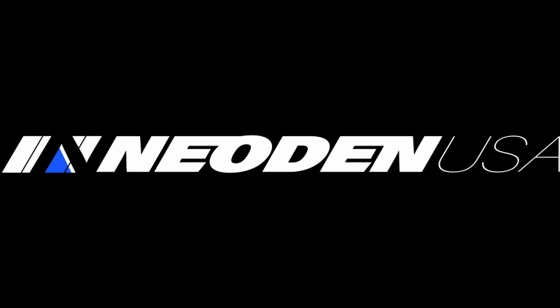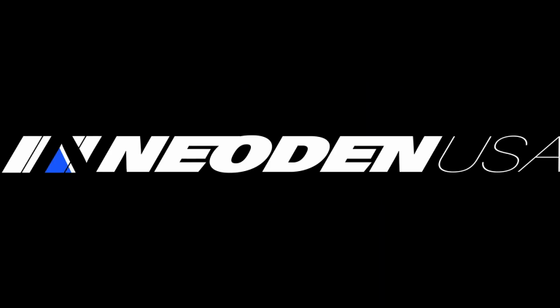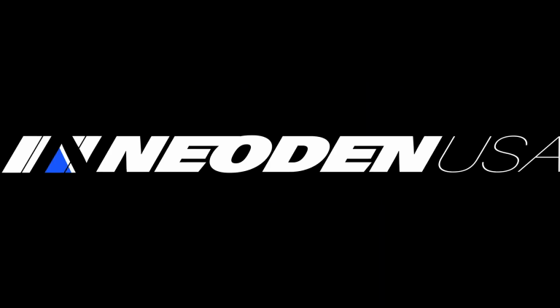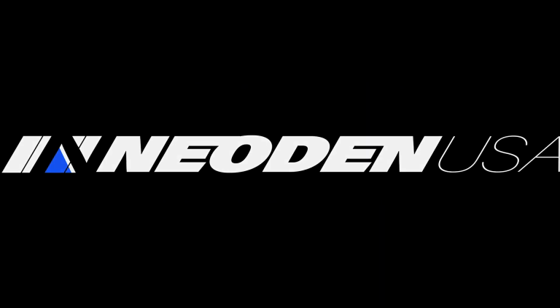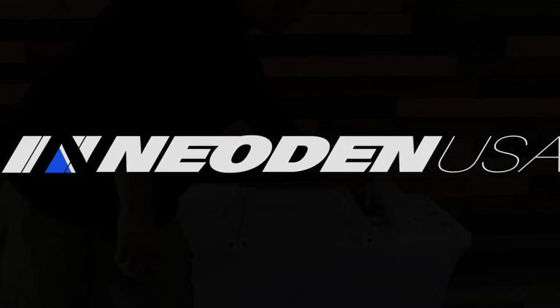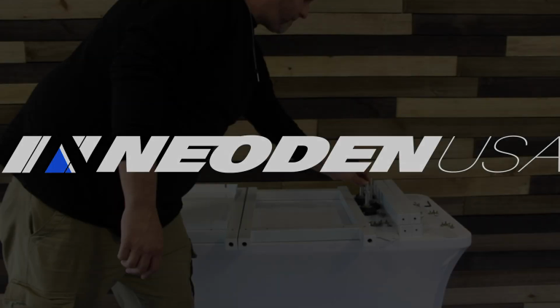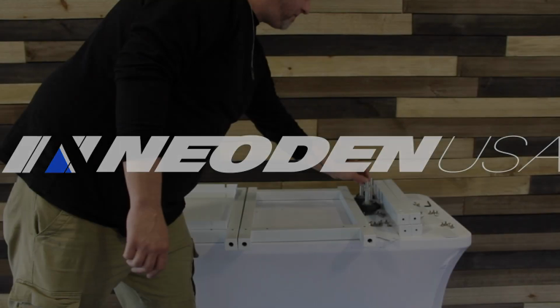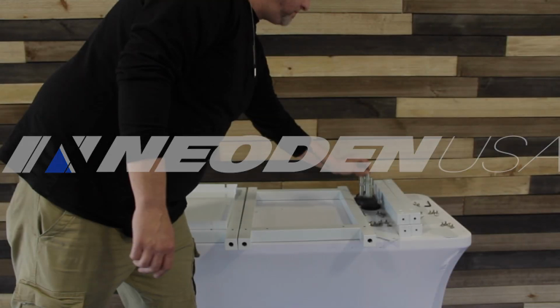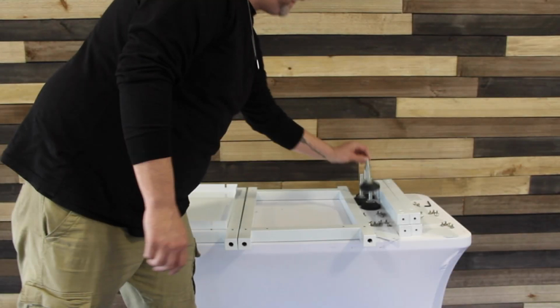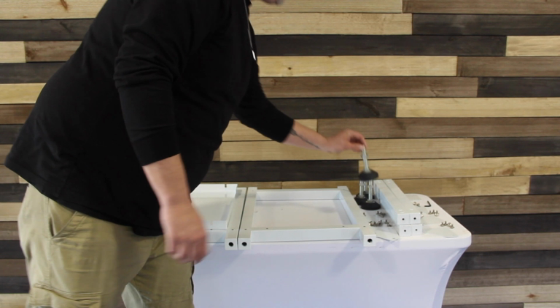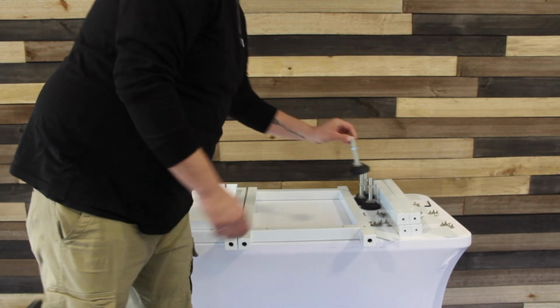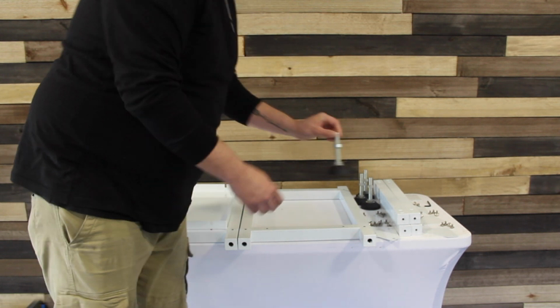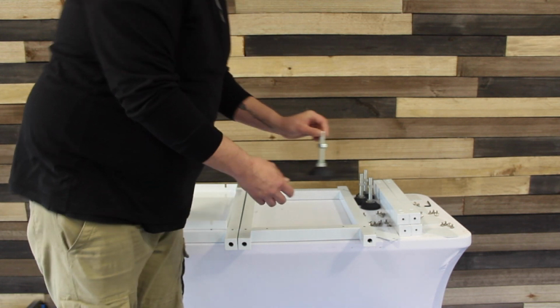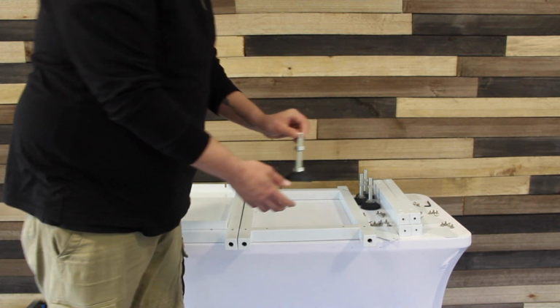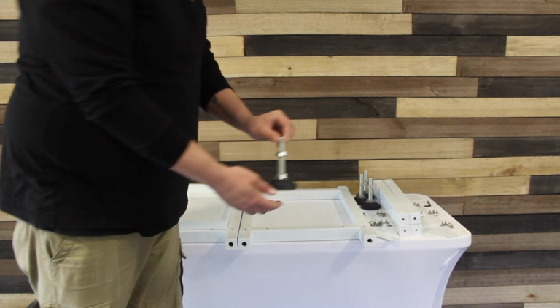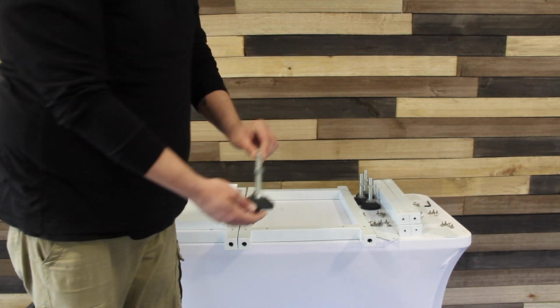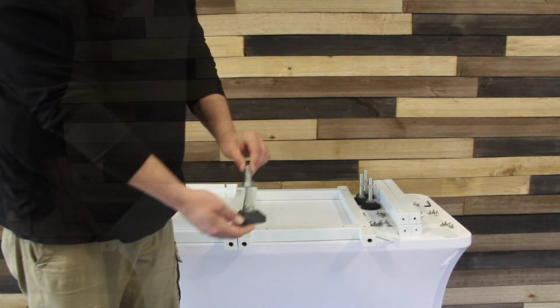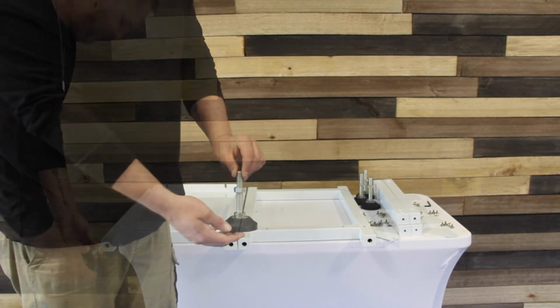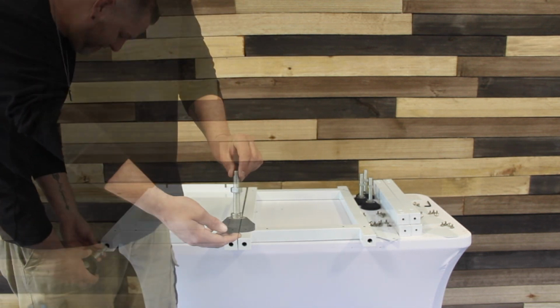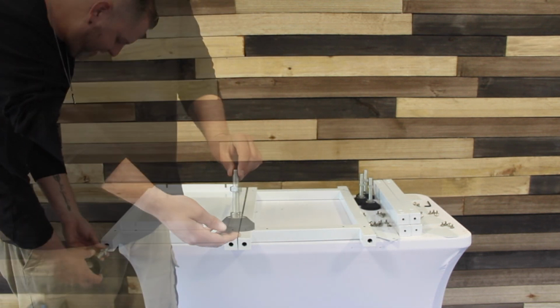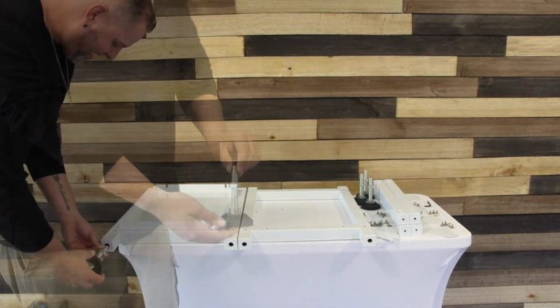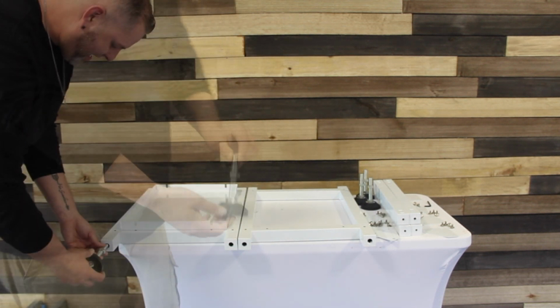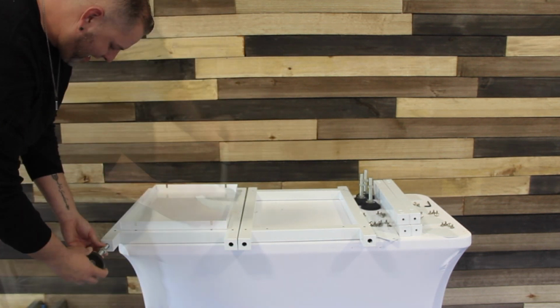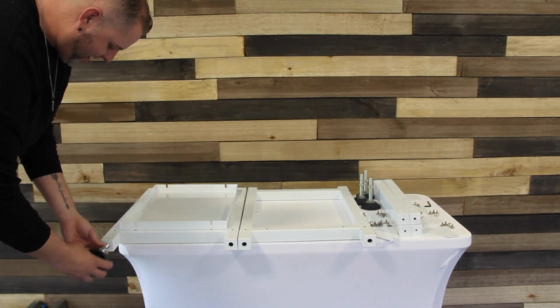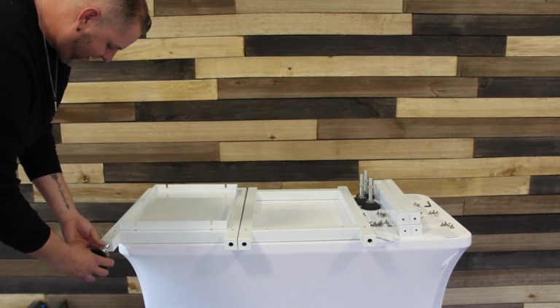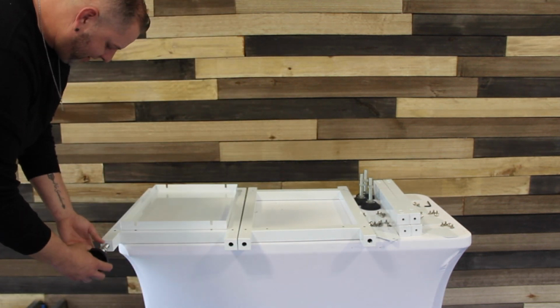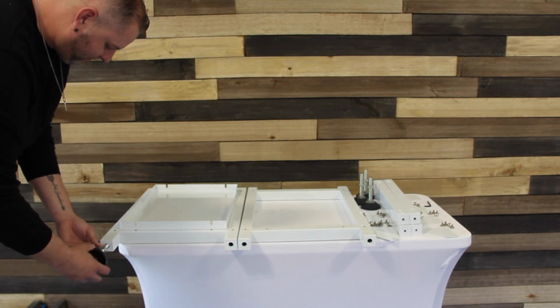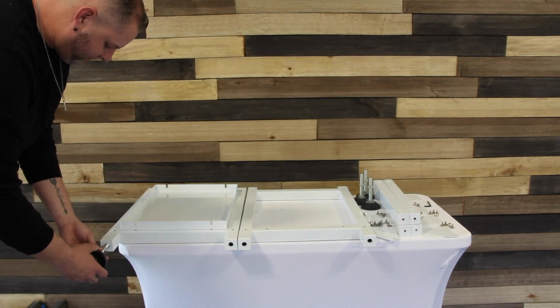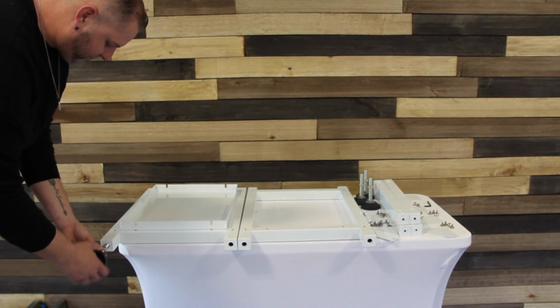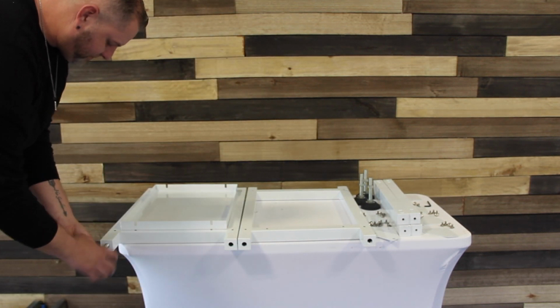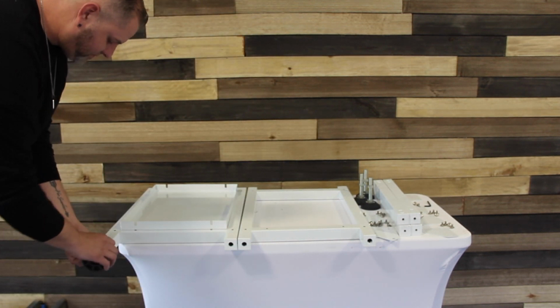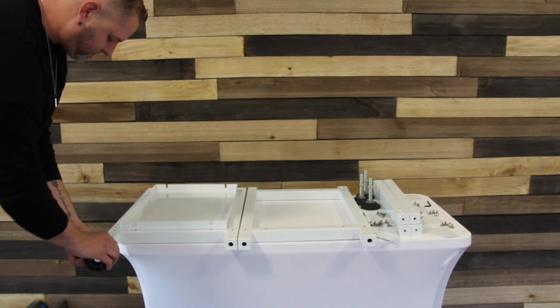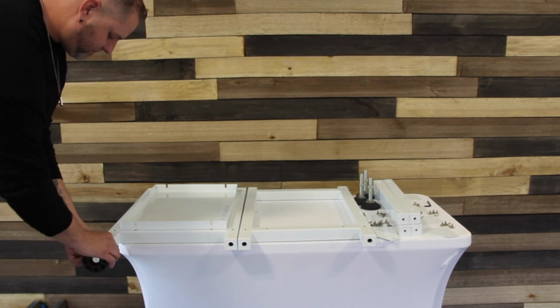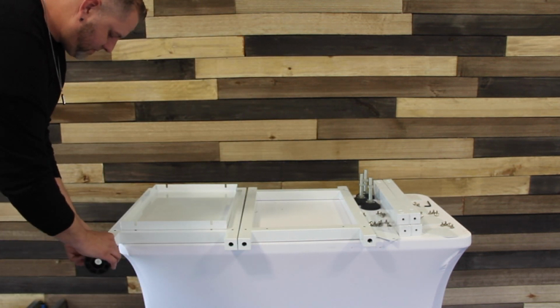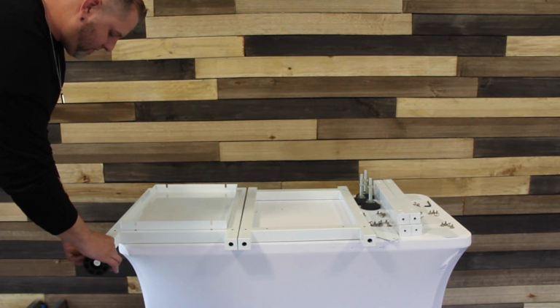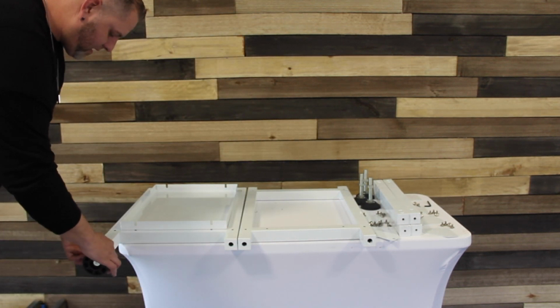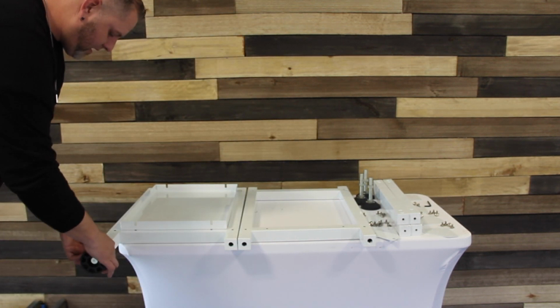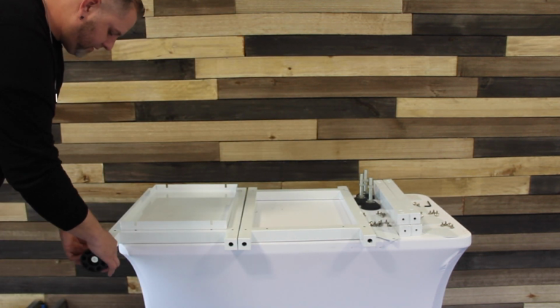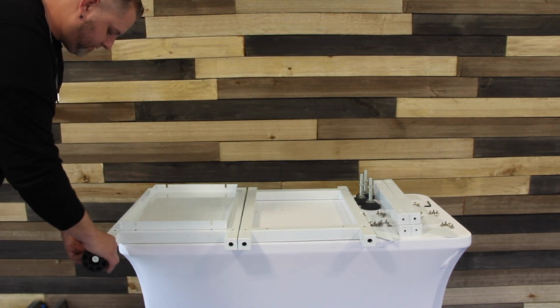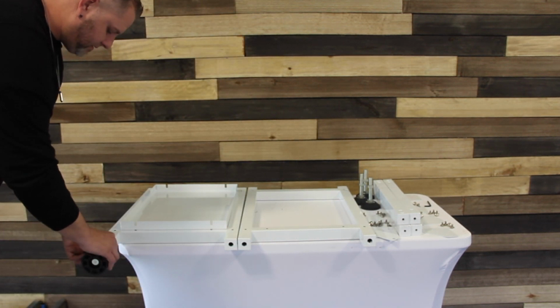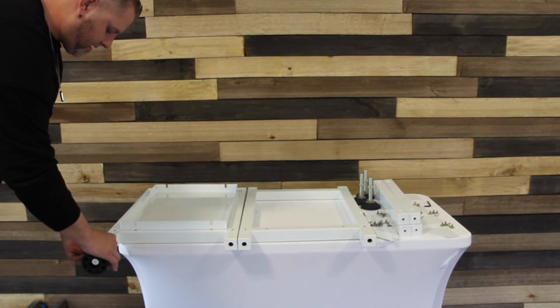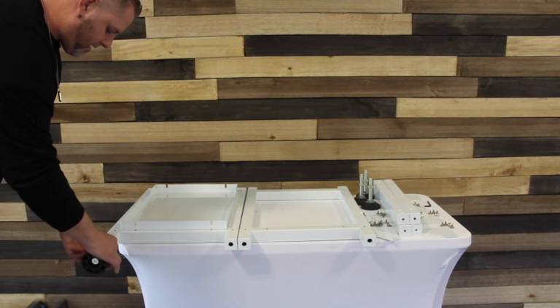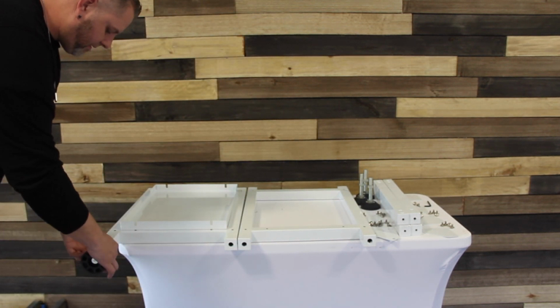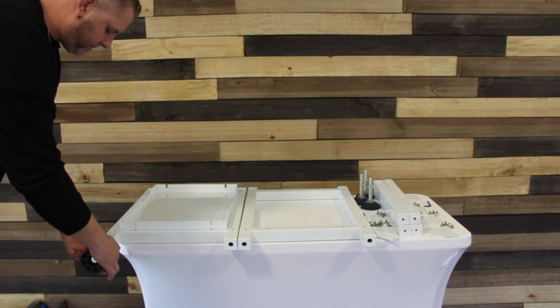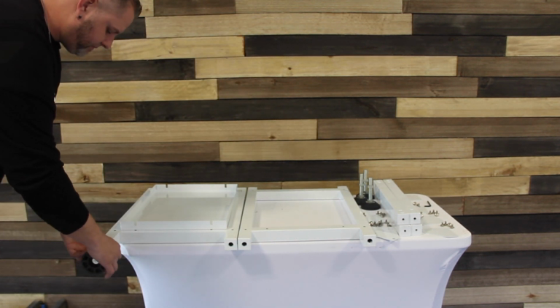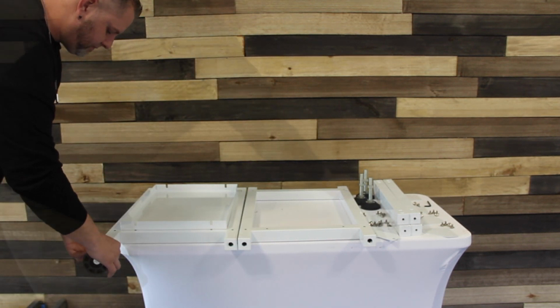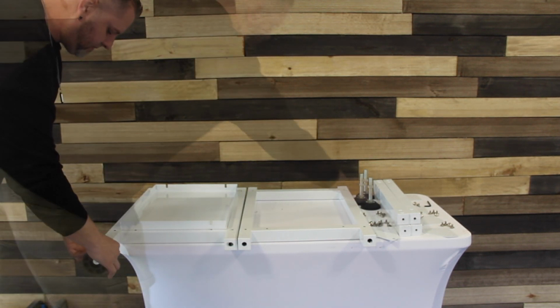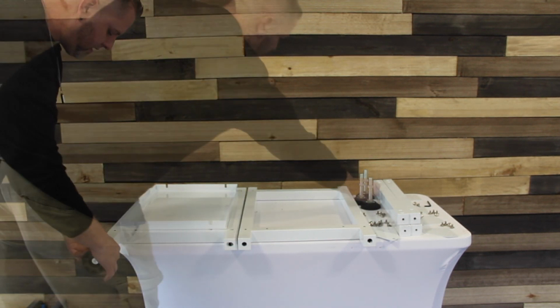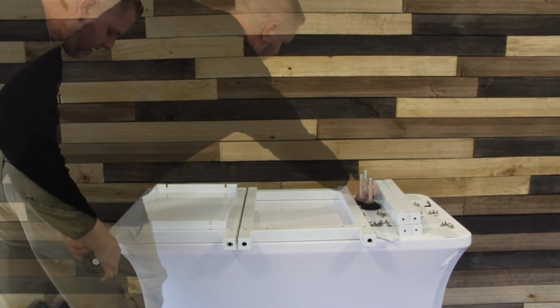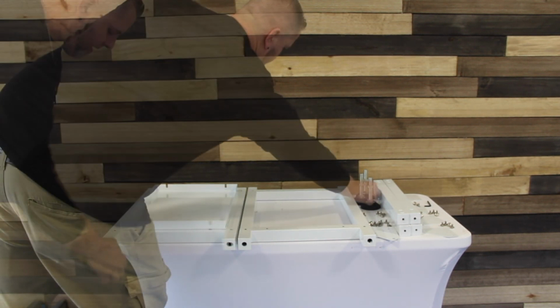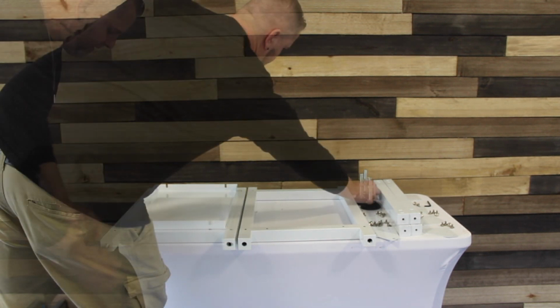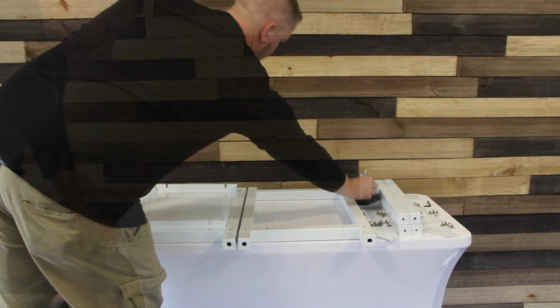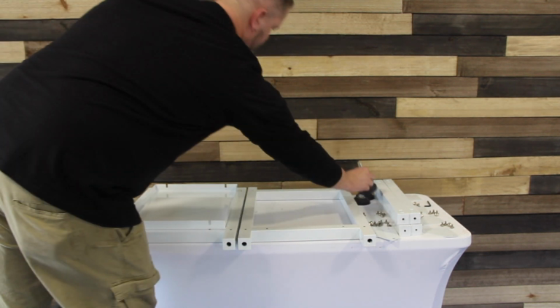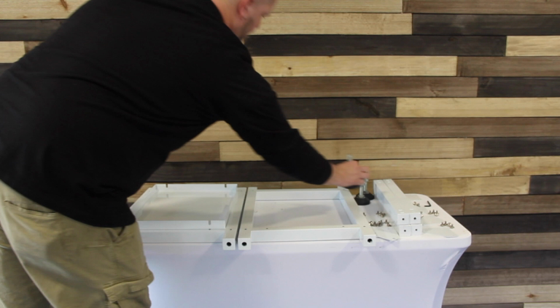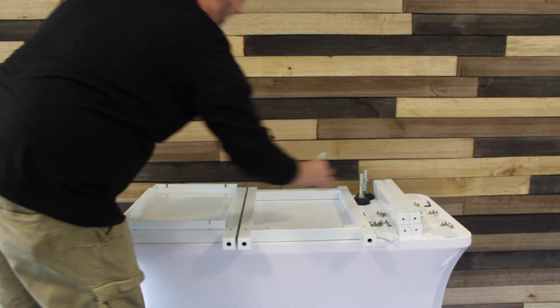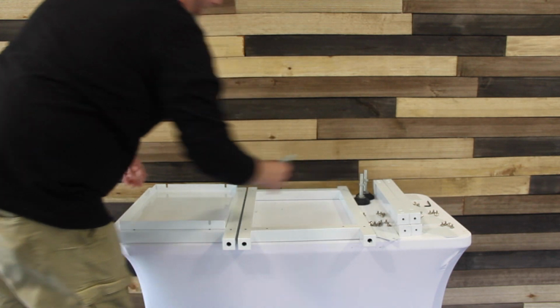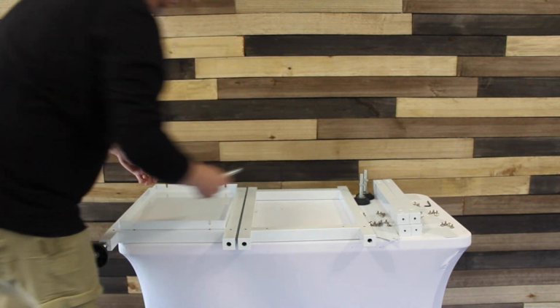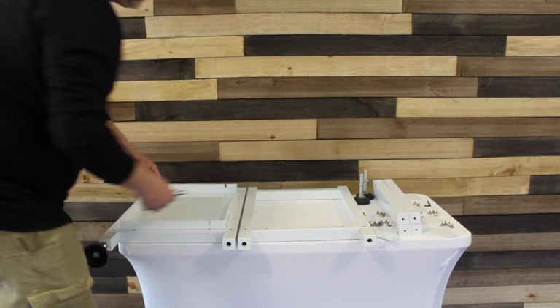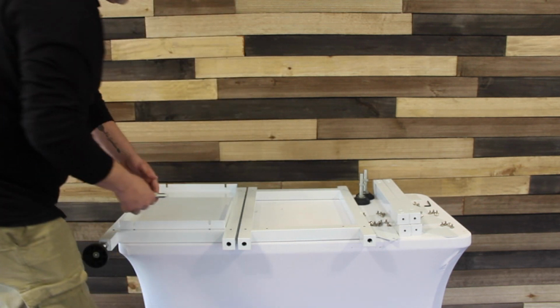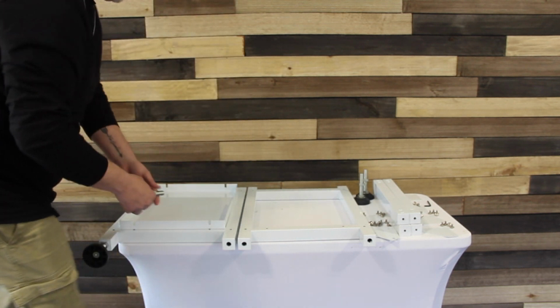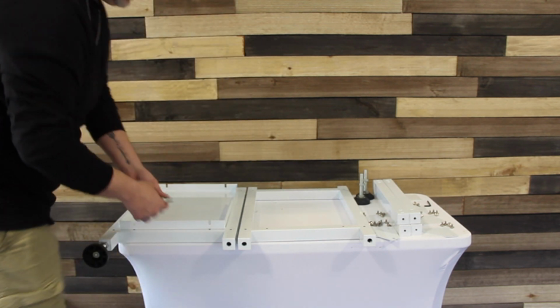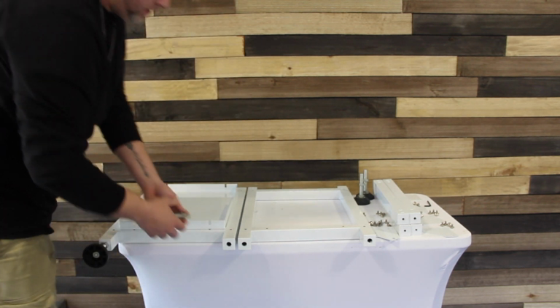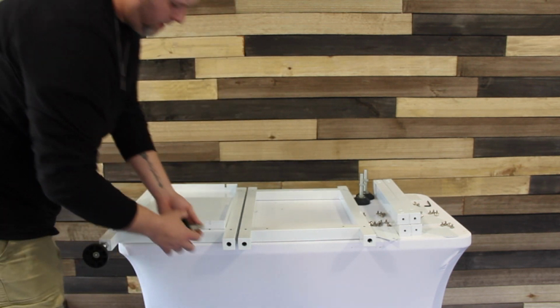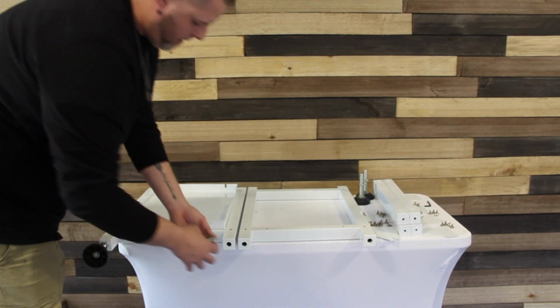In this video, we'll show you how to assemble and install the J08 stand and conveyor.